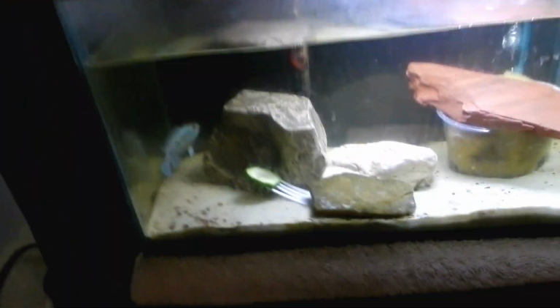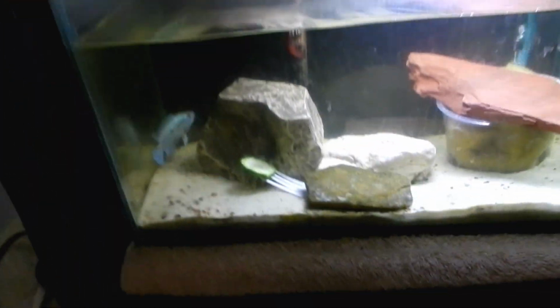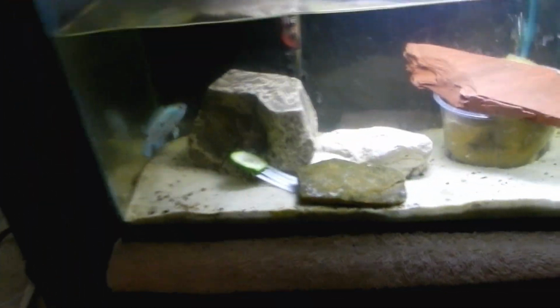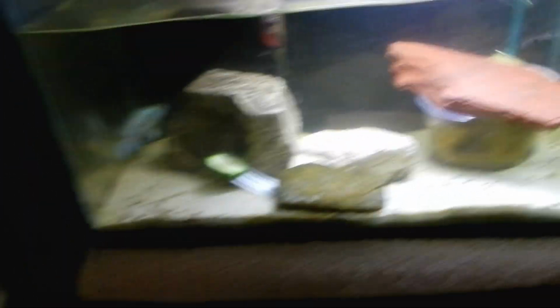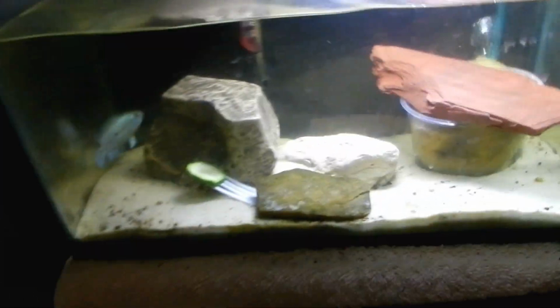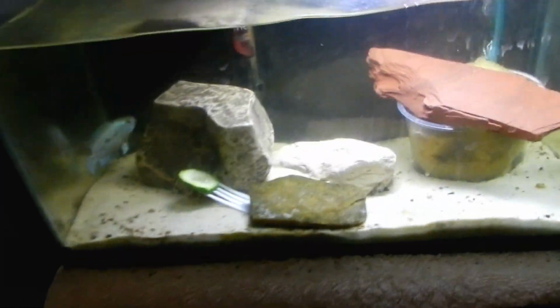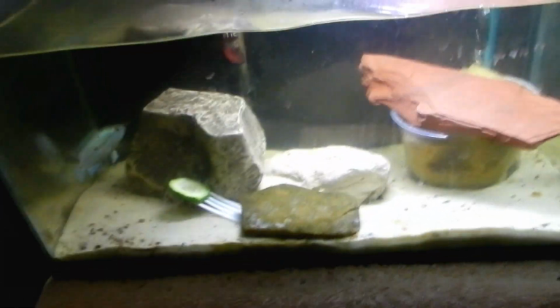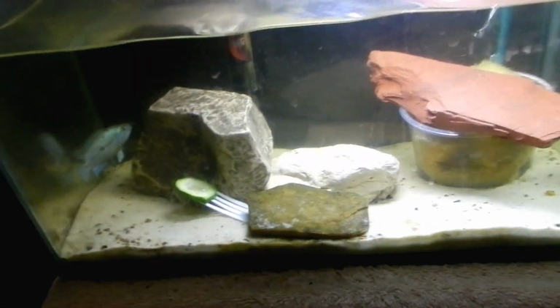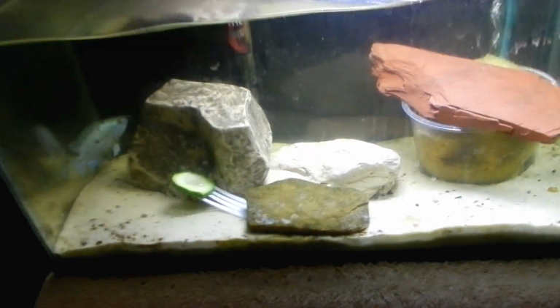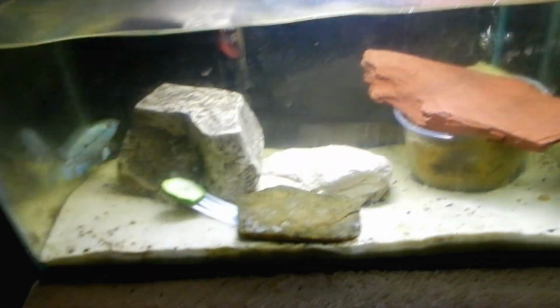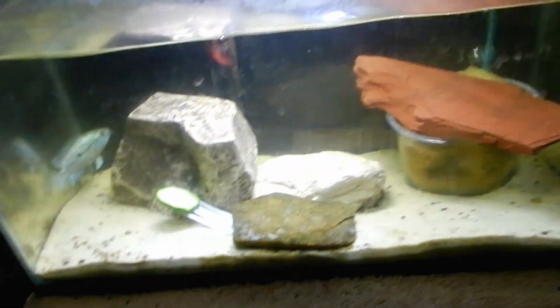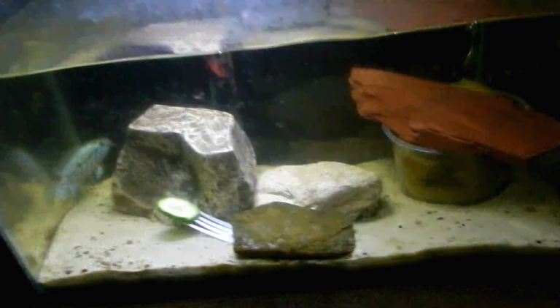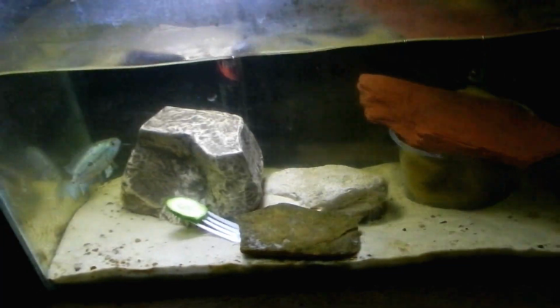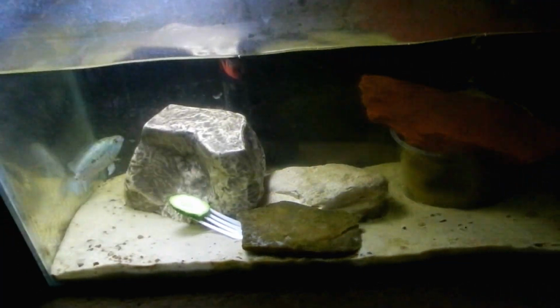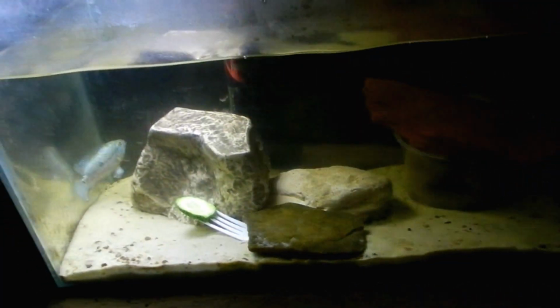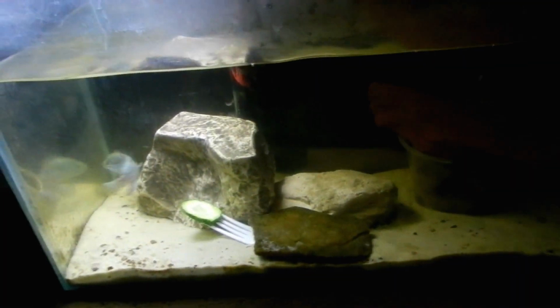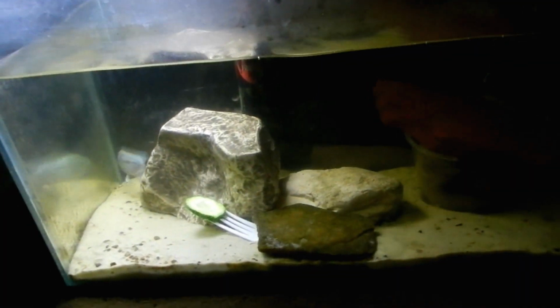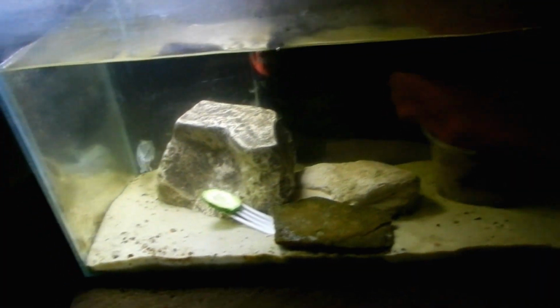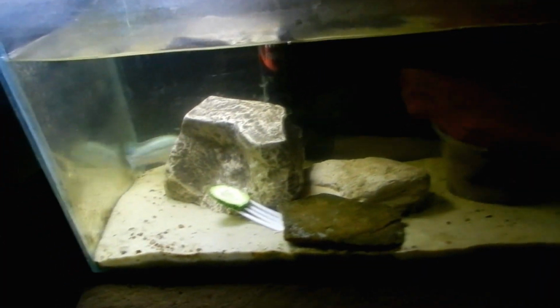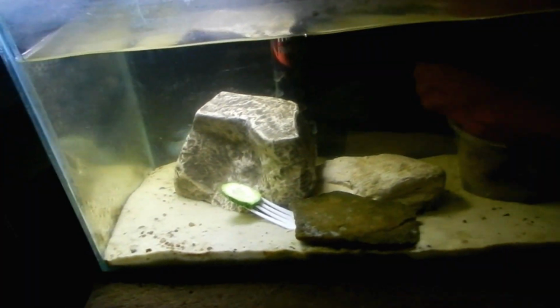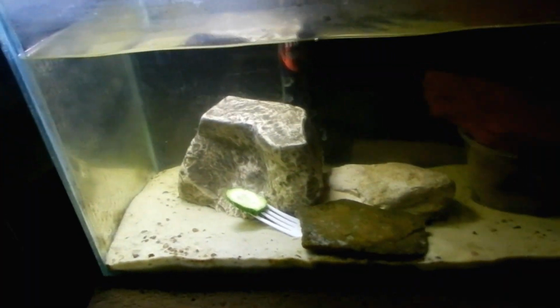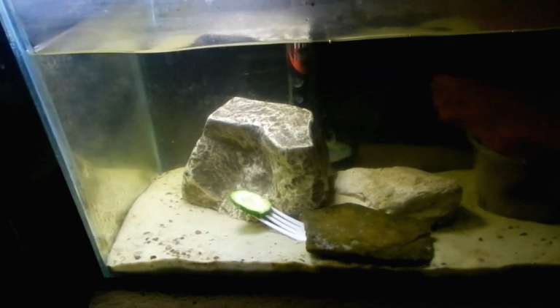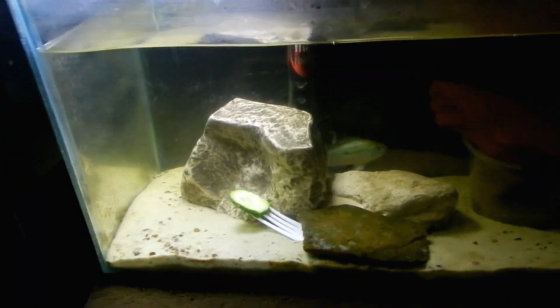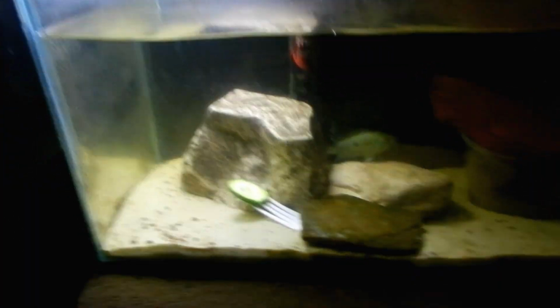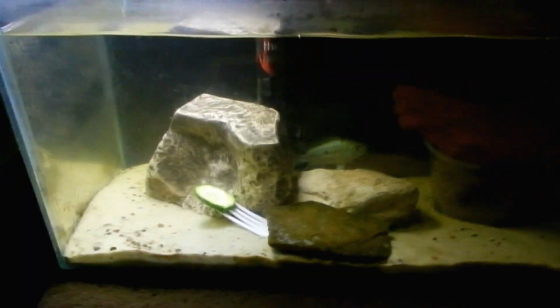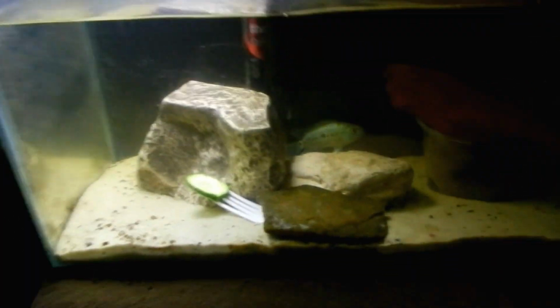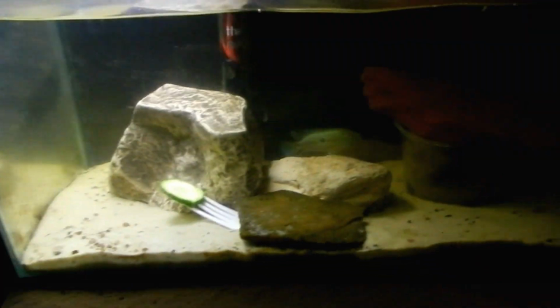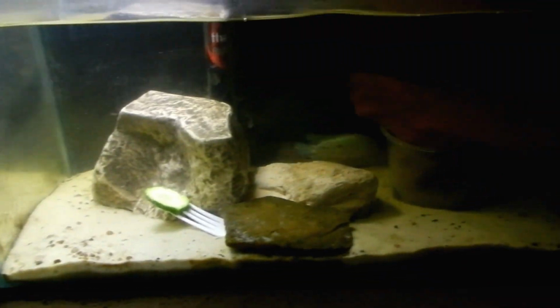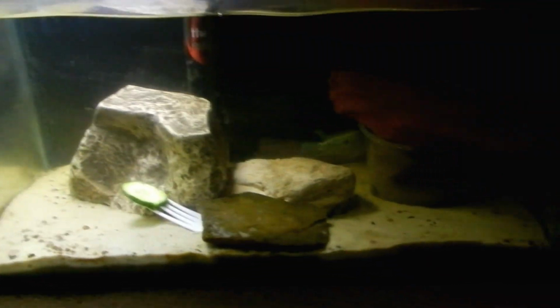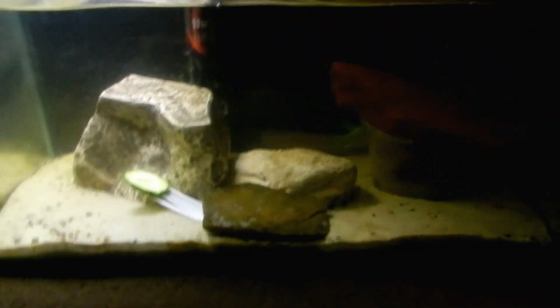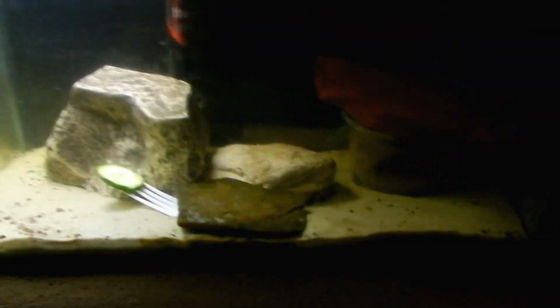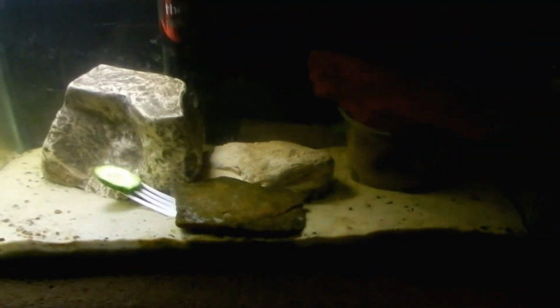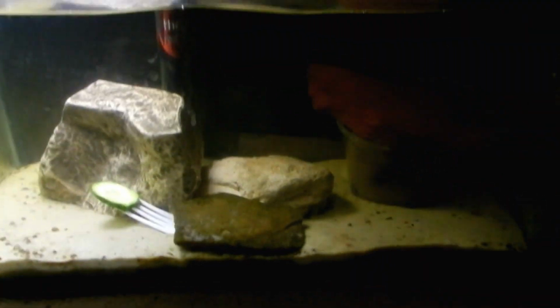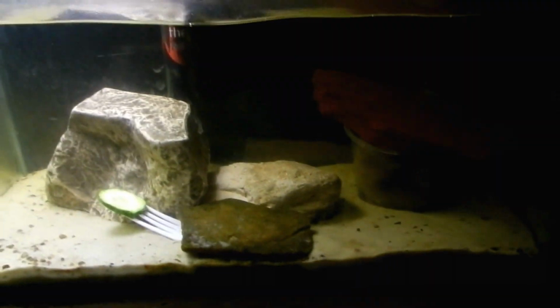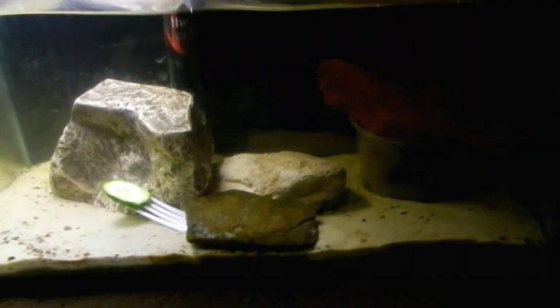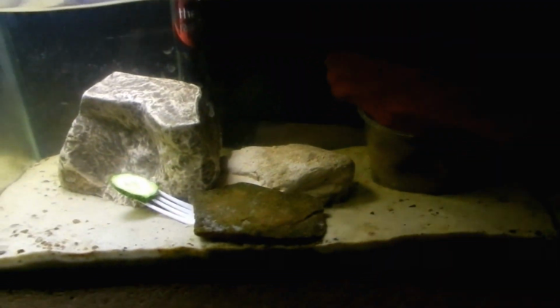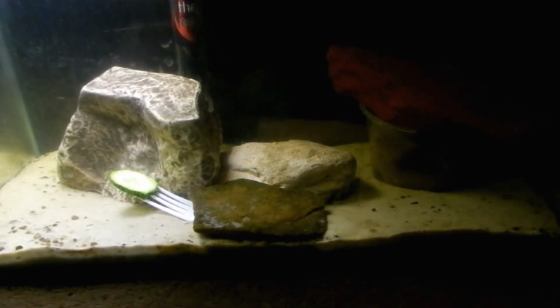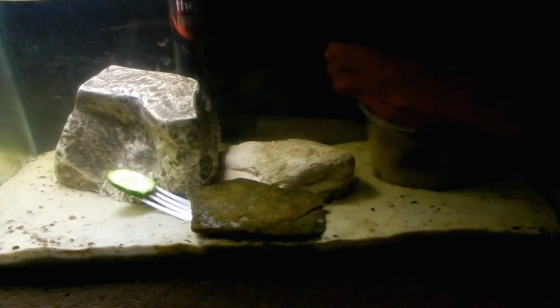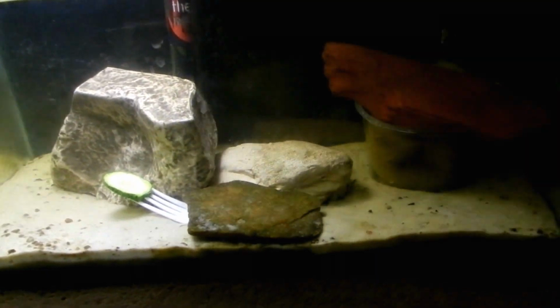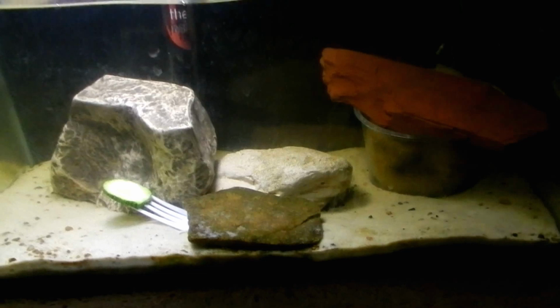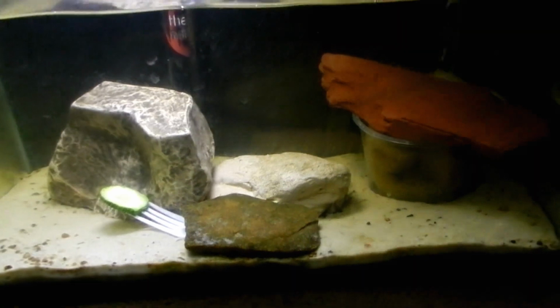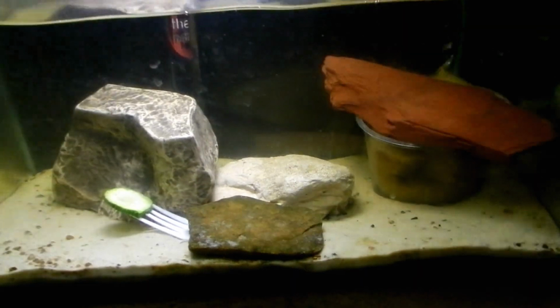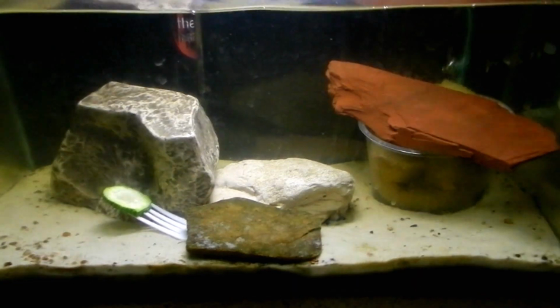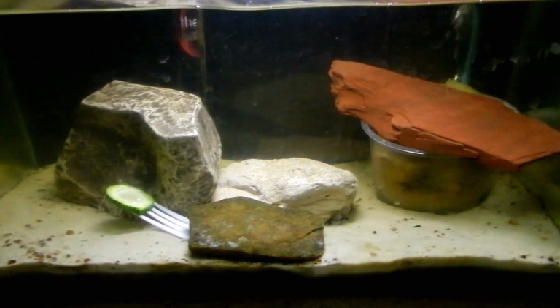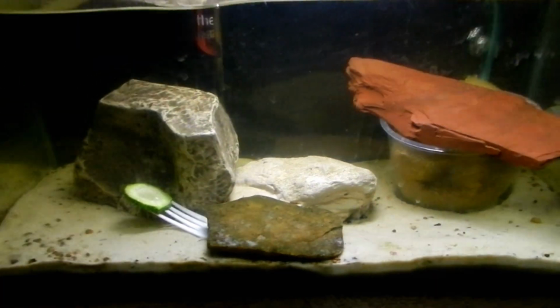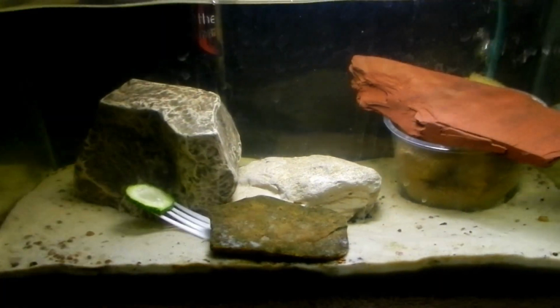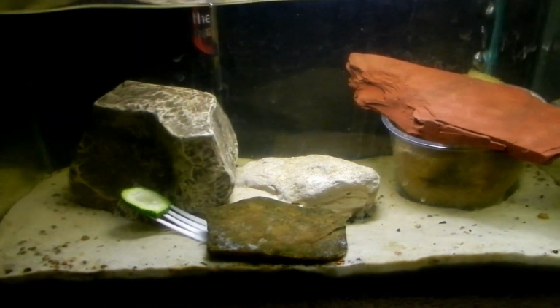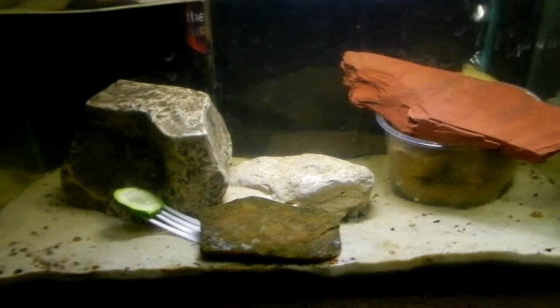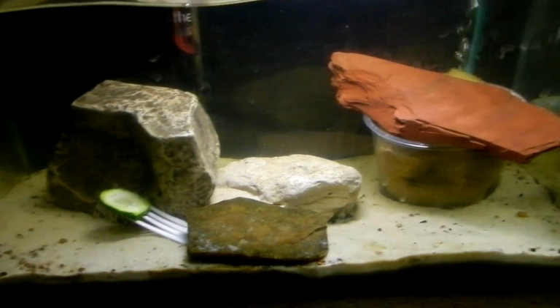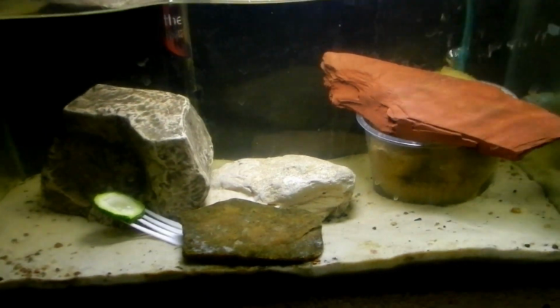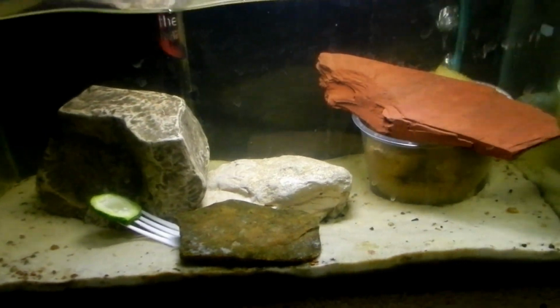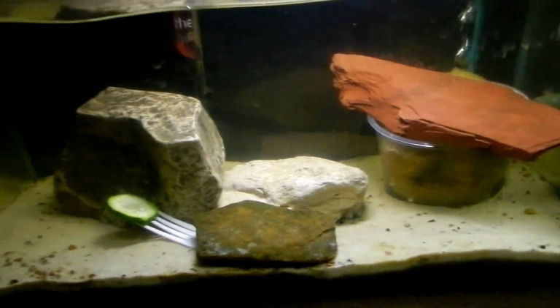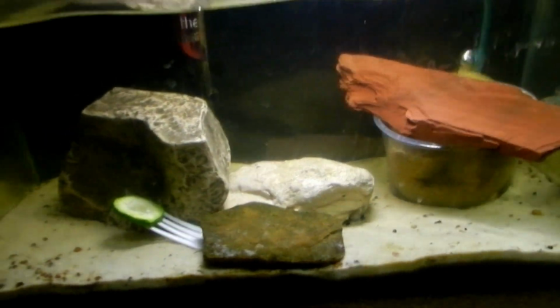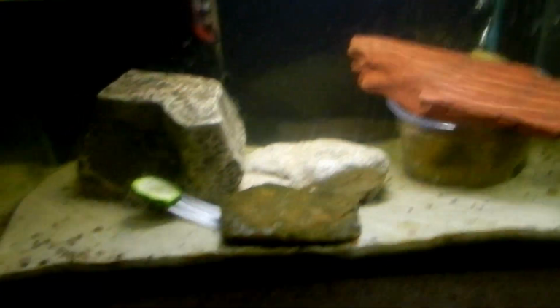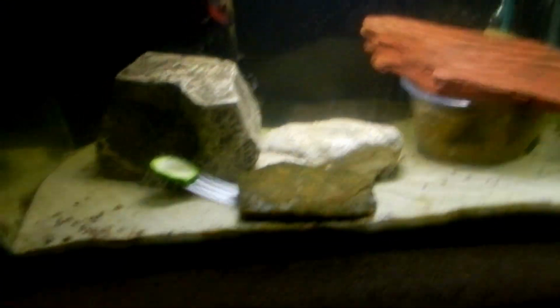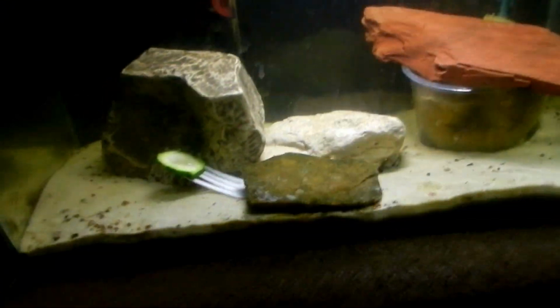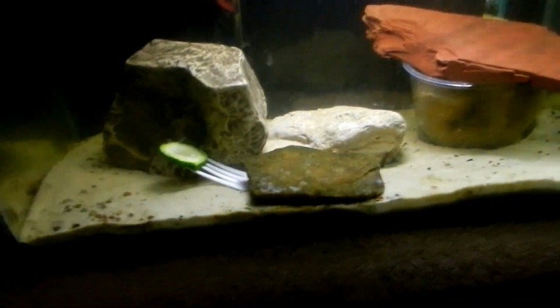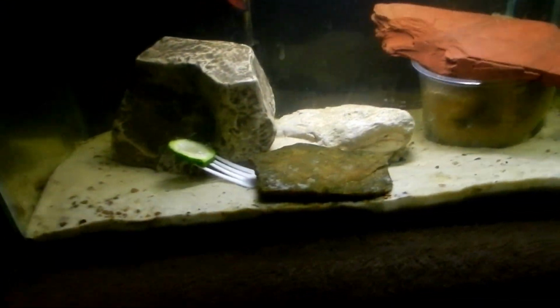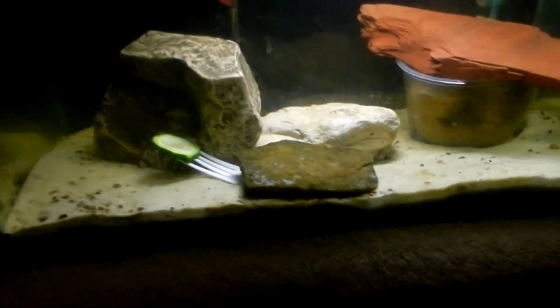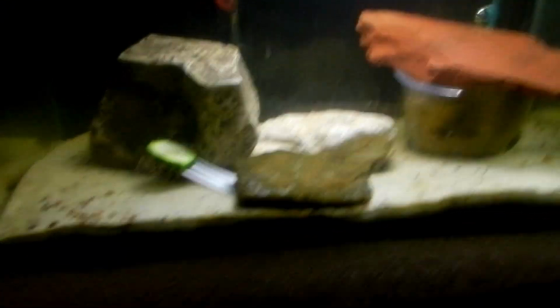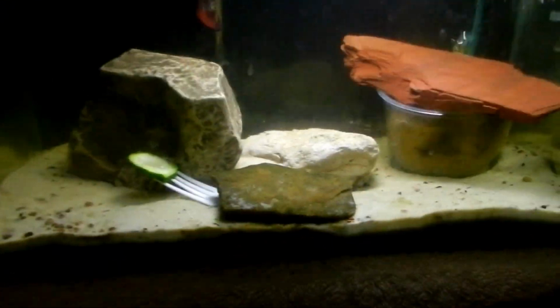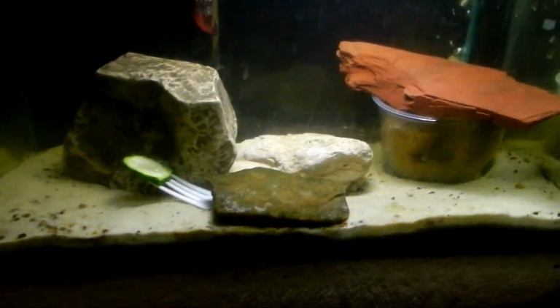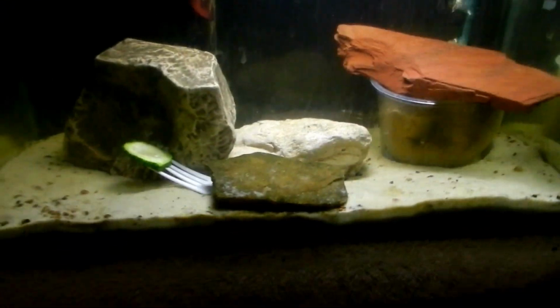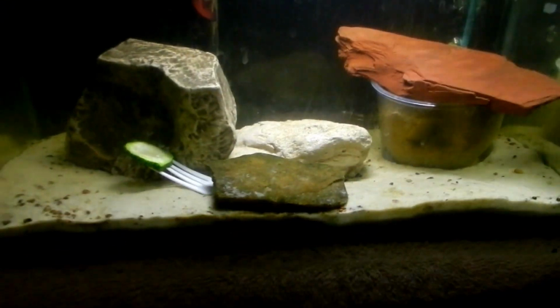There's this big guy. A little more skittish, but...